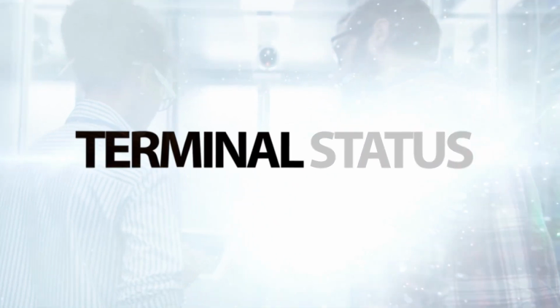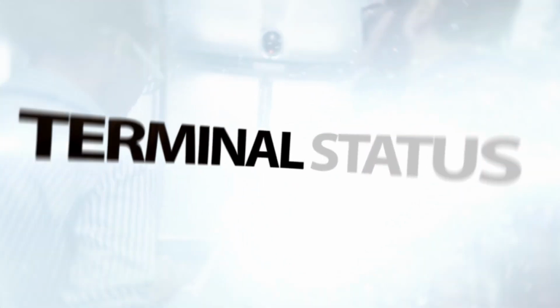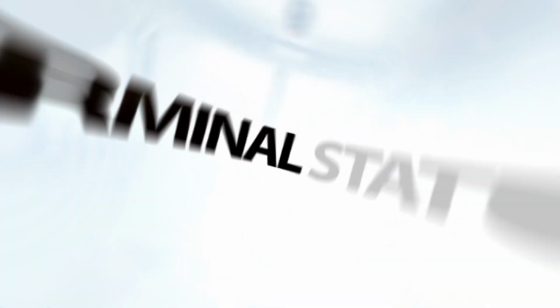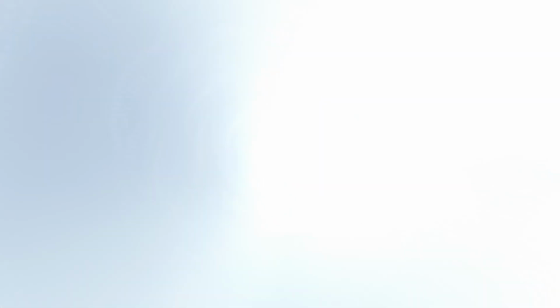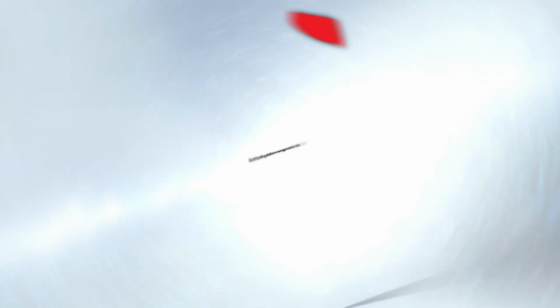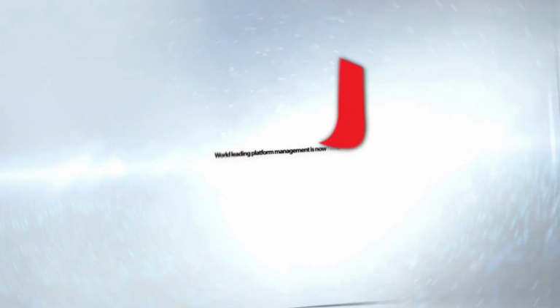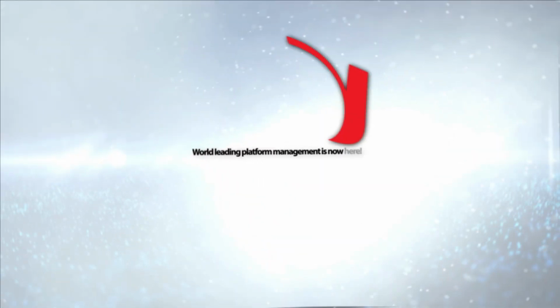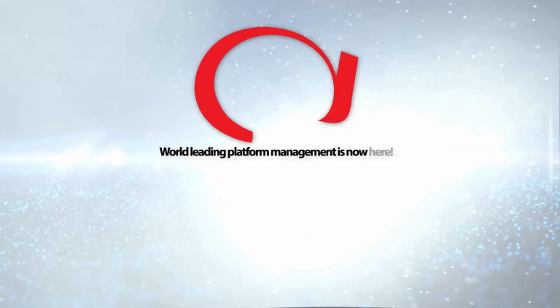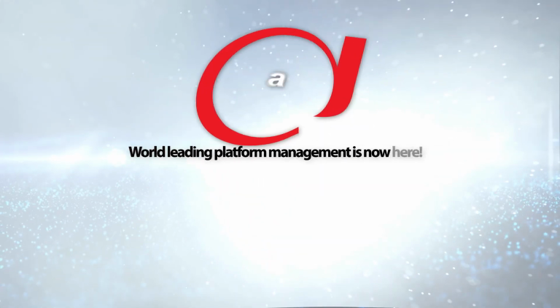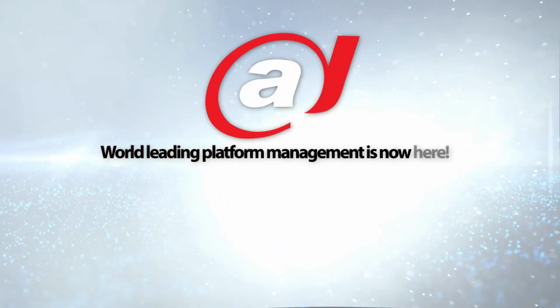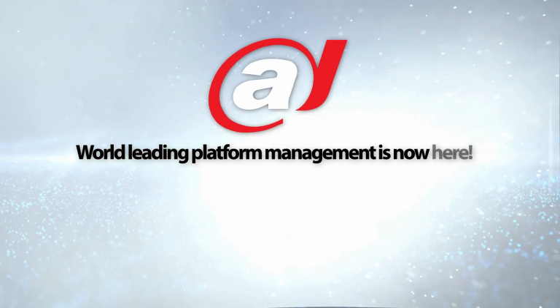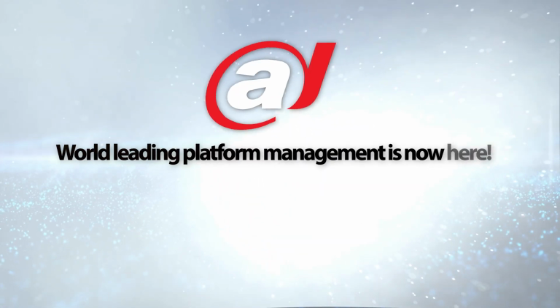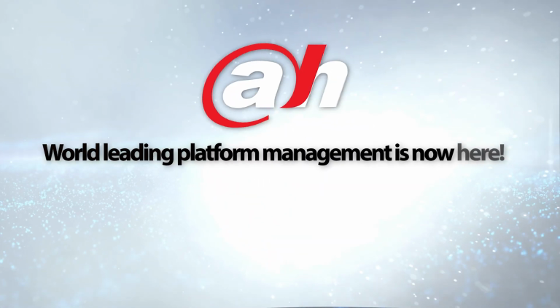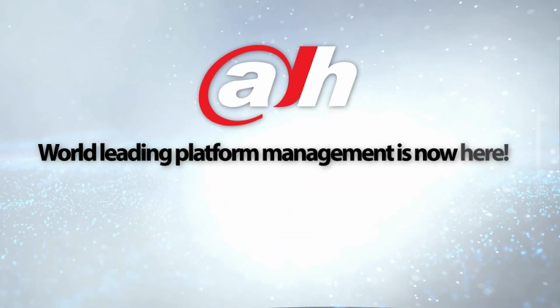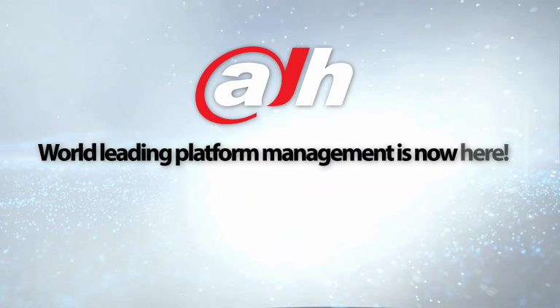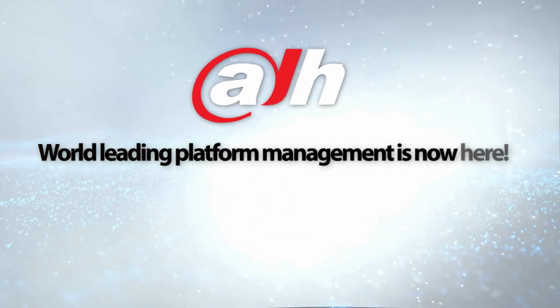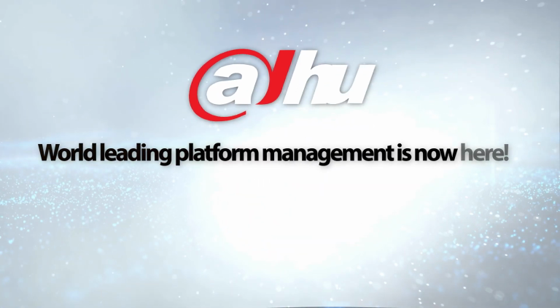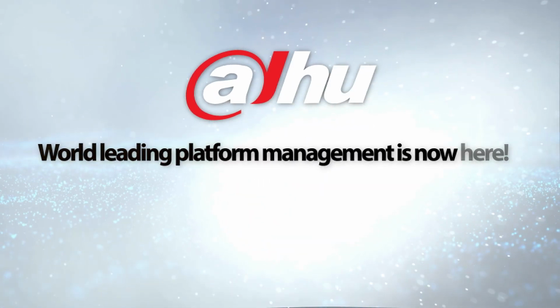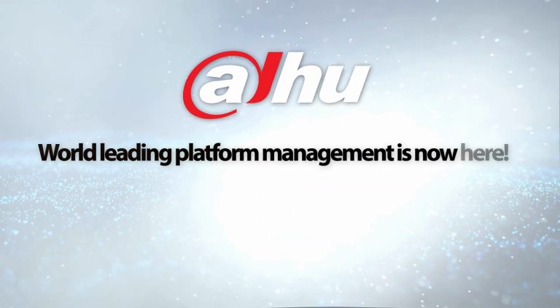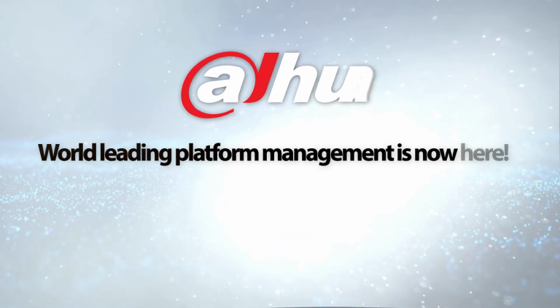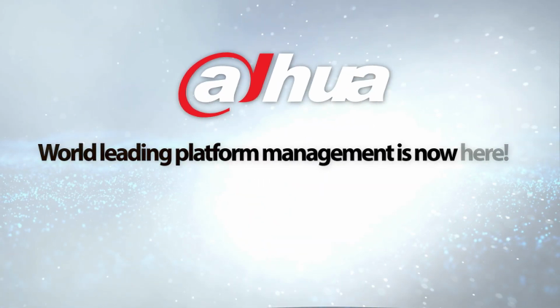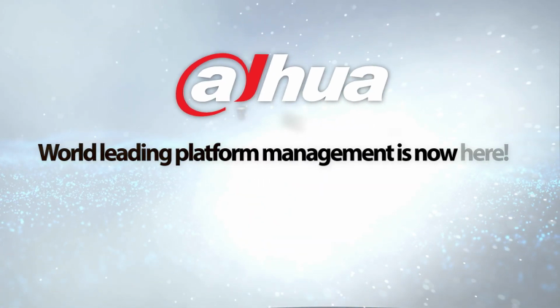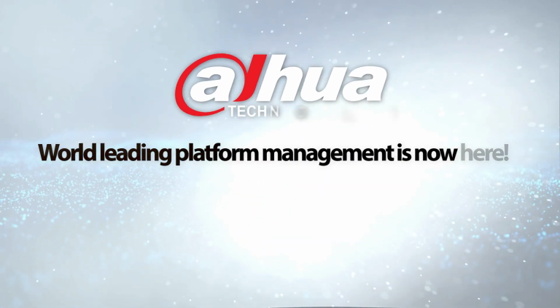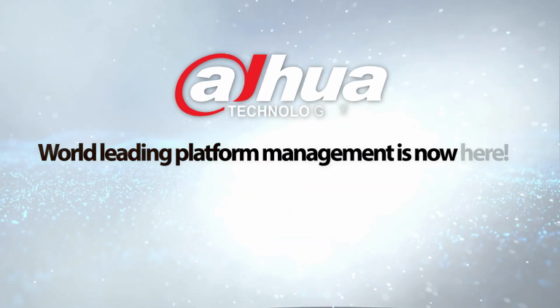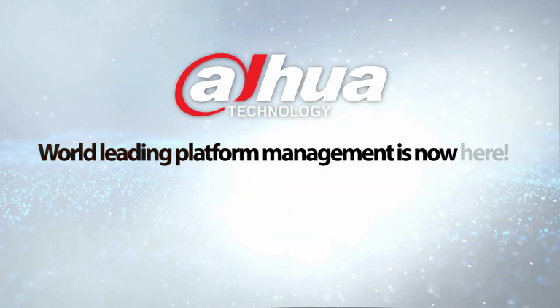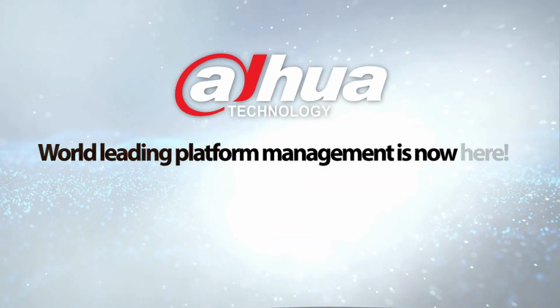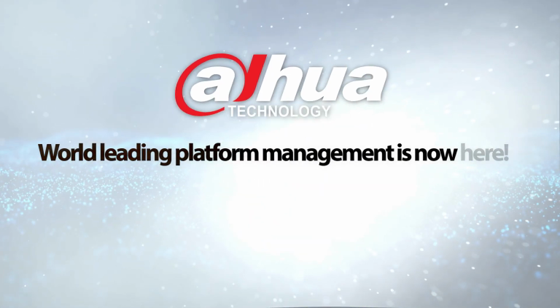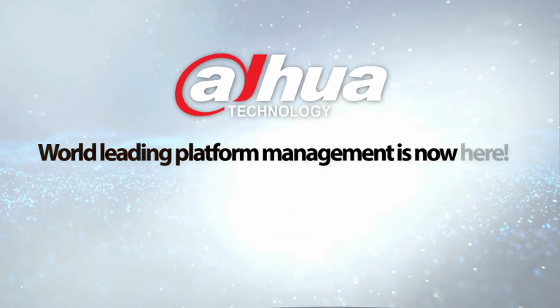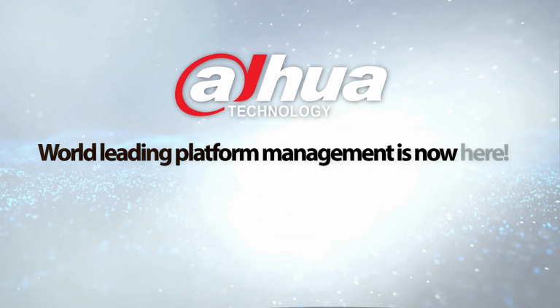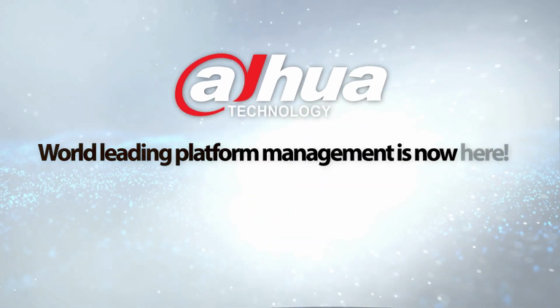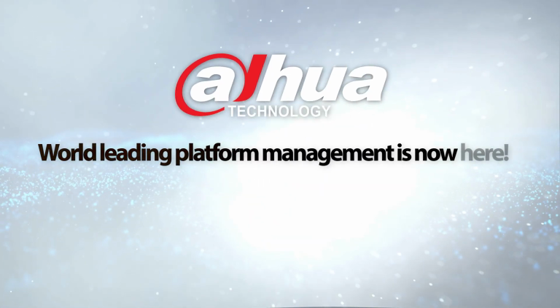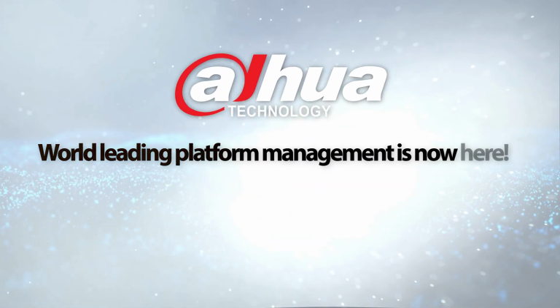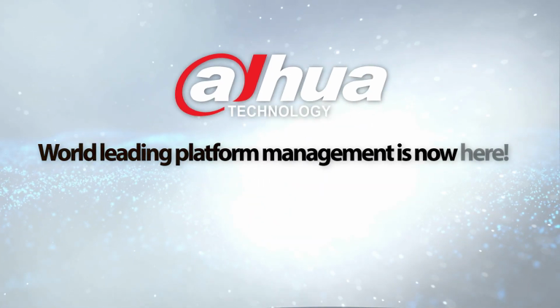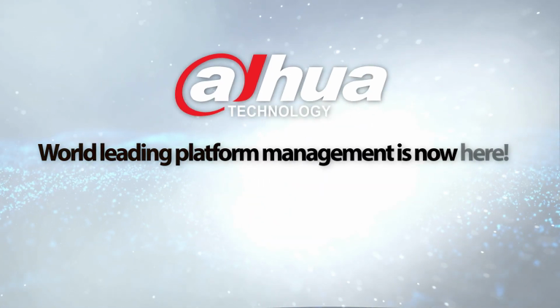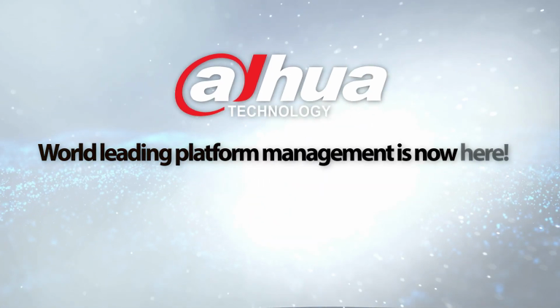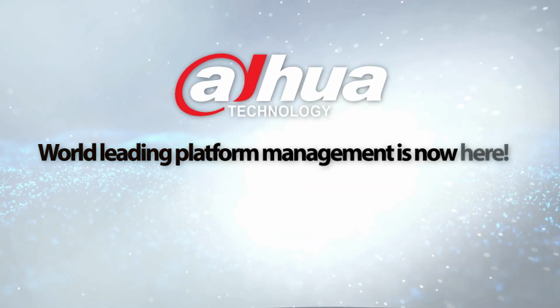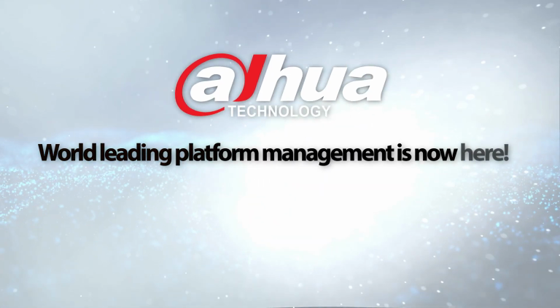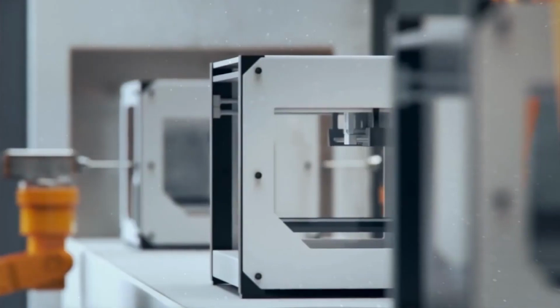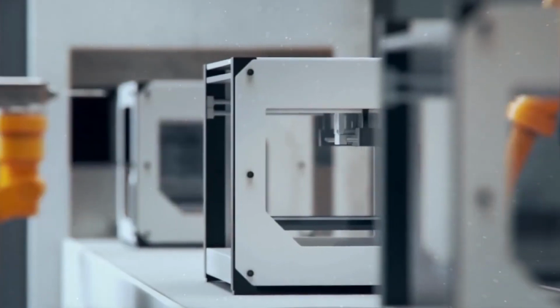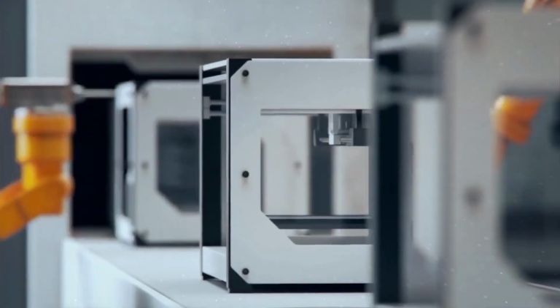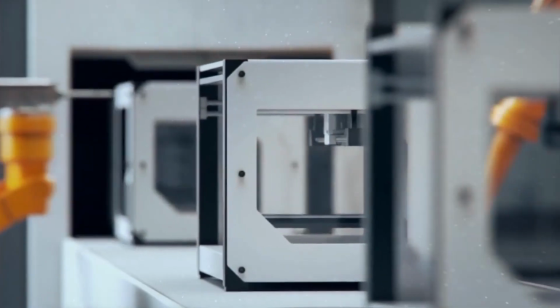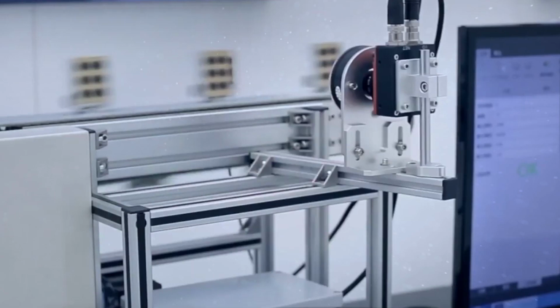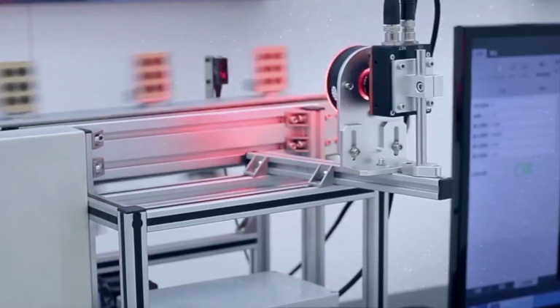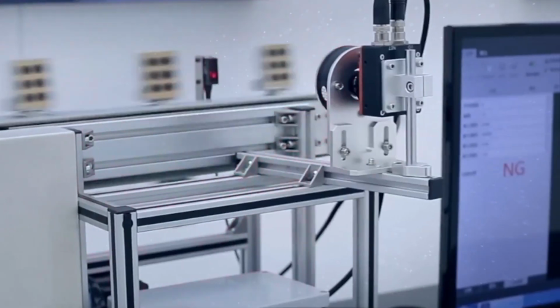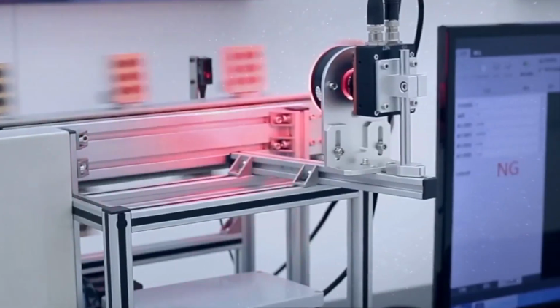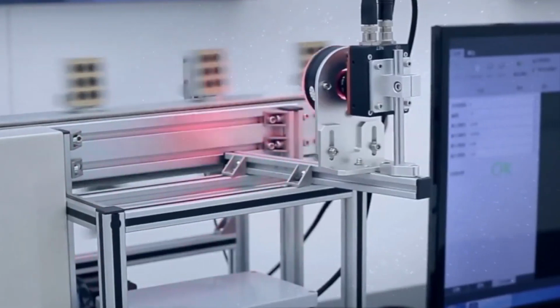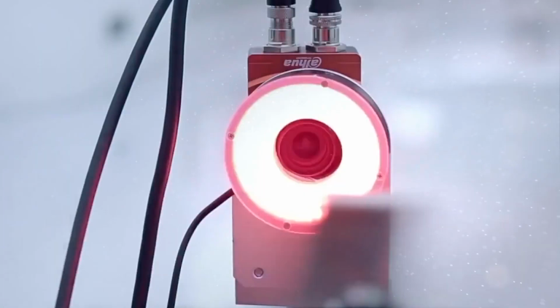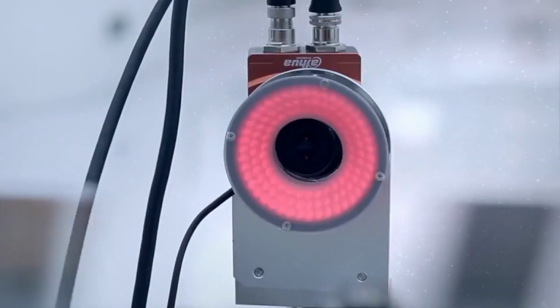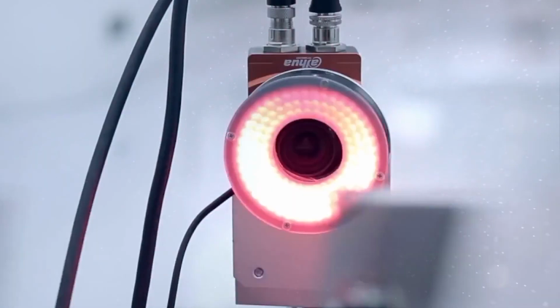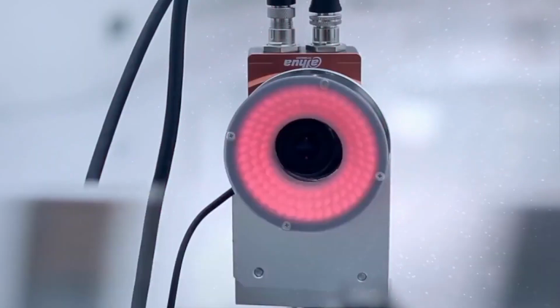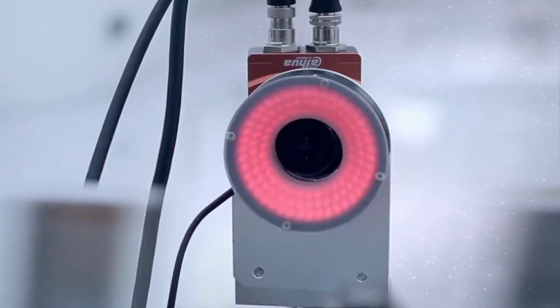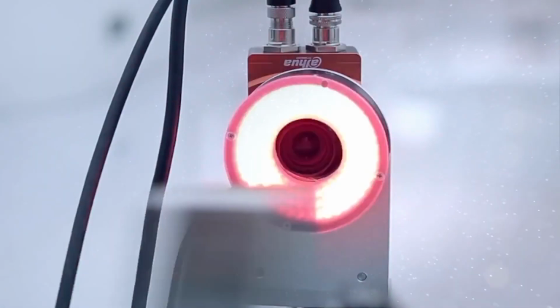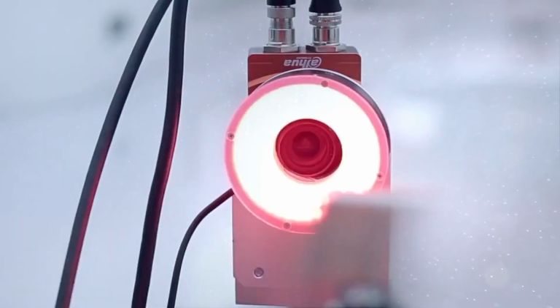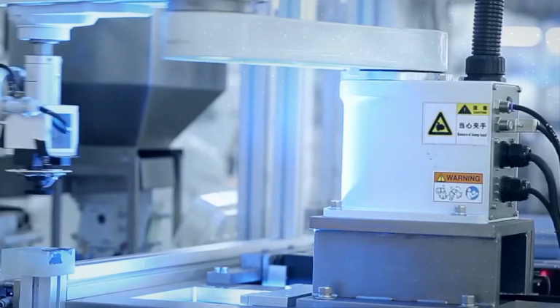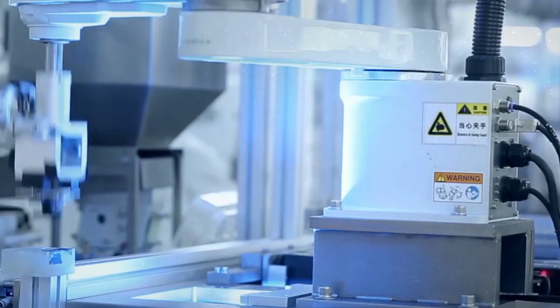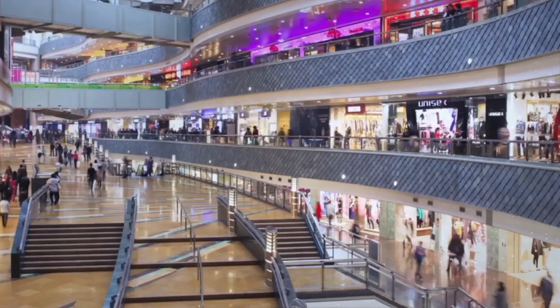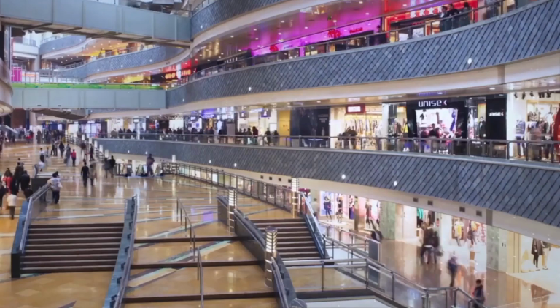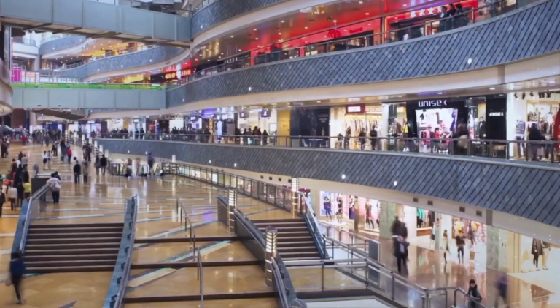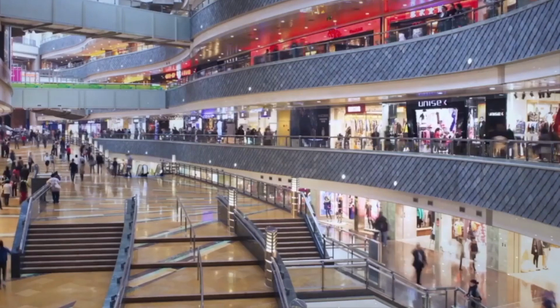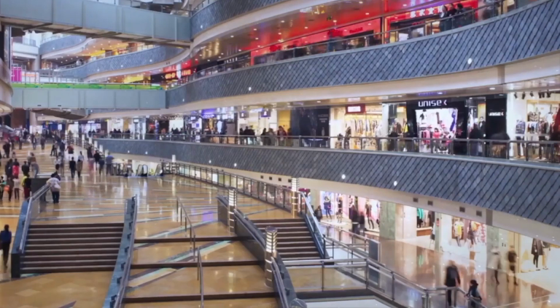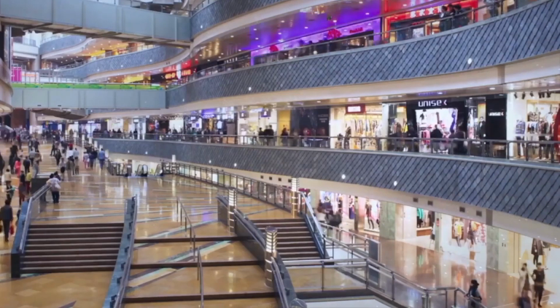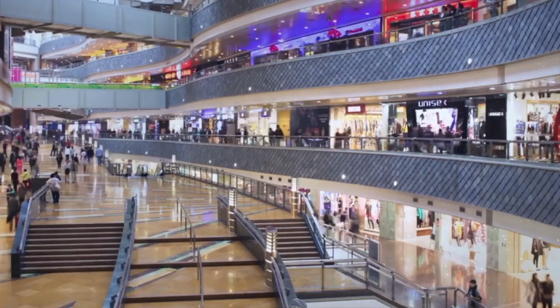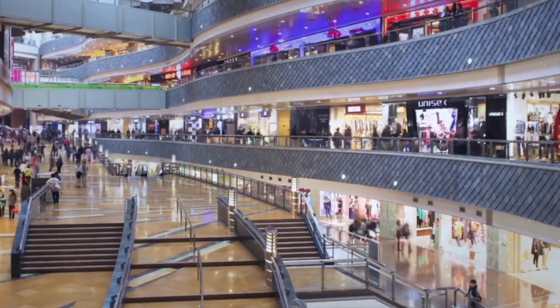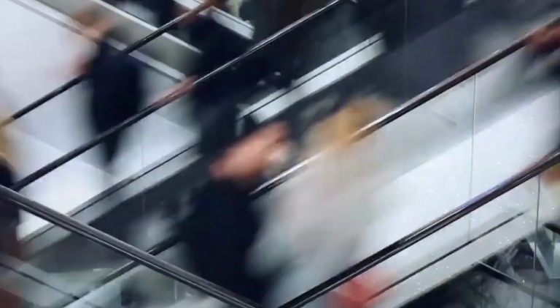The world-leading platform management is now here. Made for surveillance. Made from Dahua.